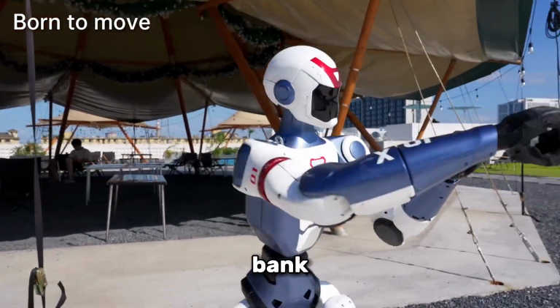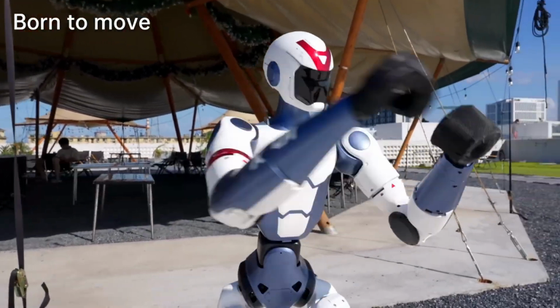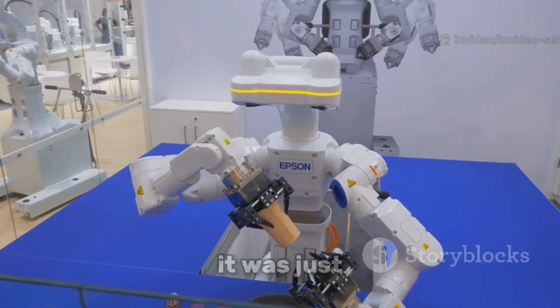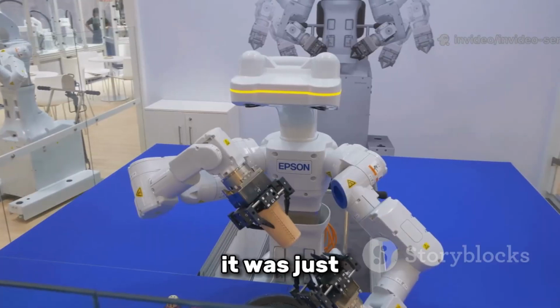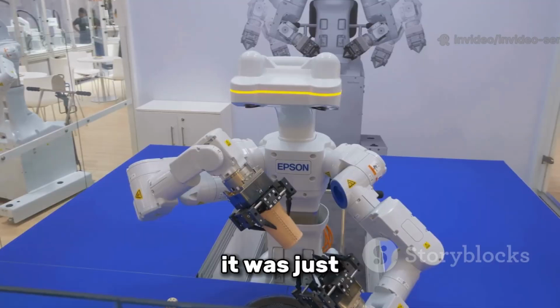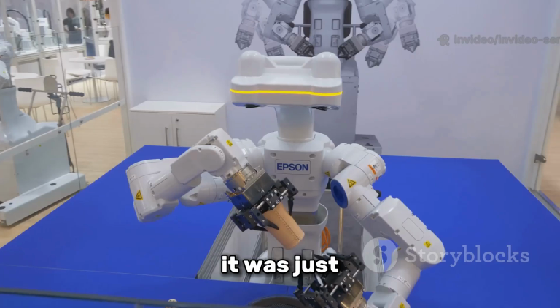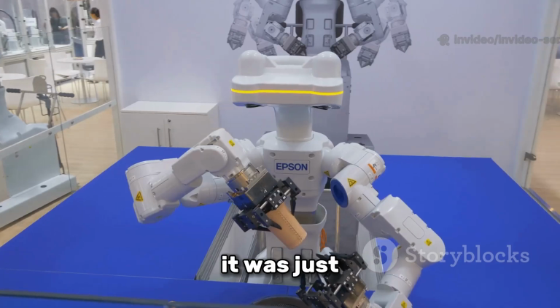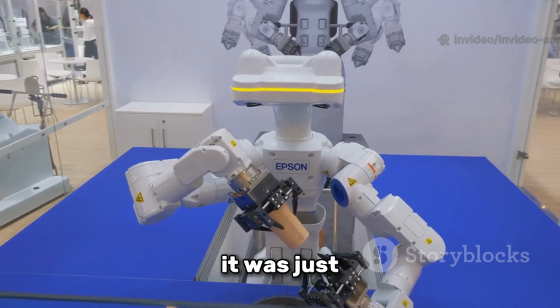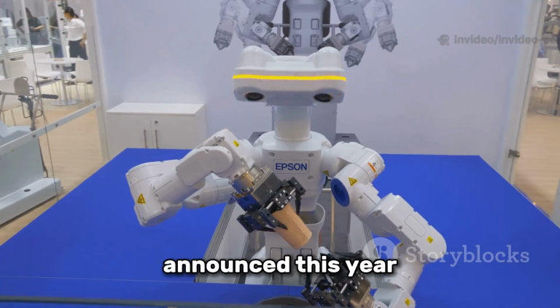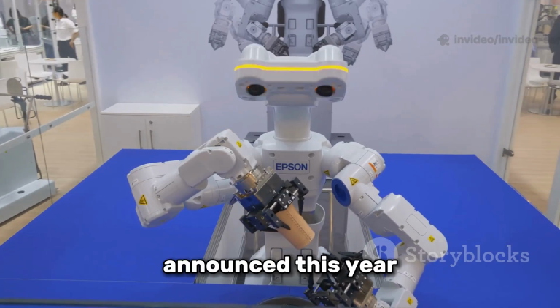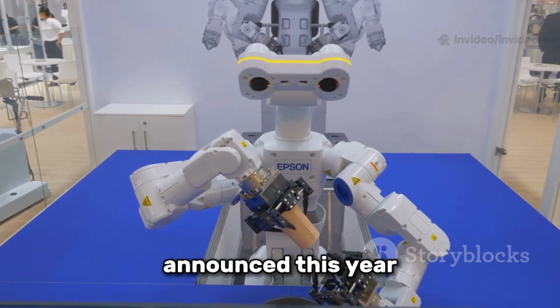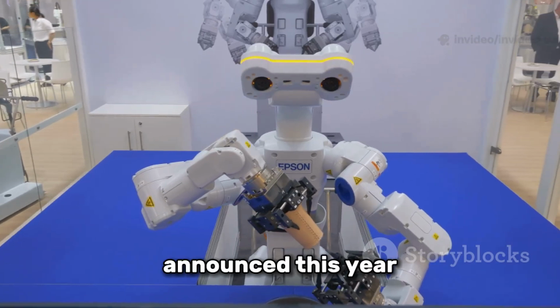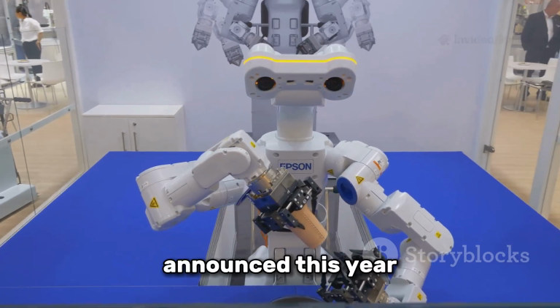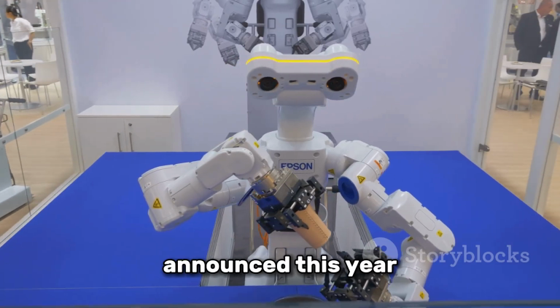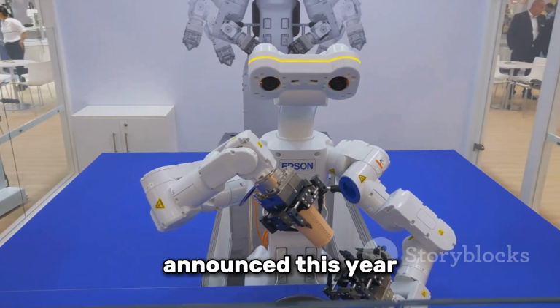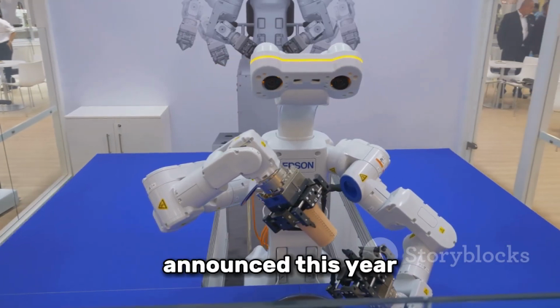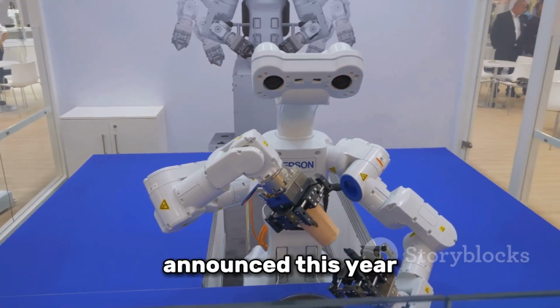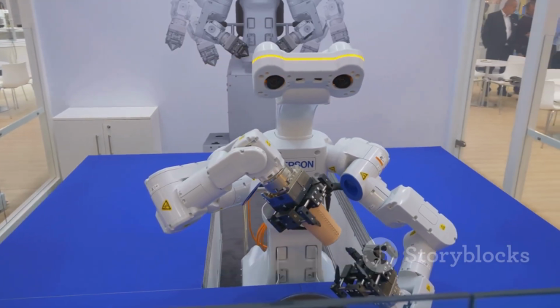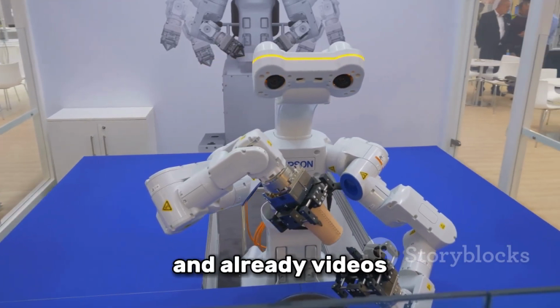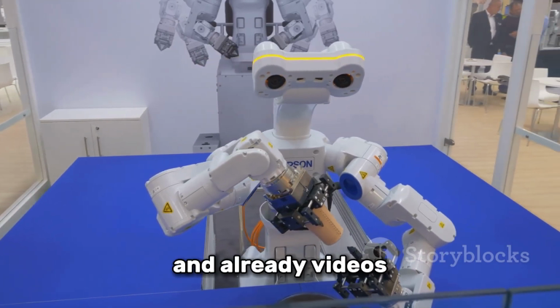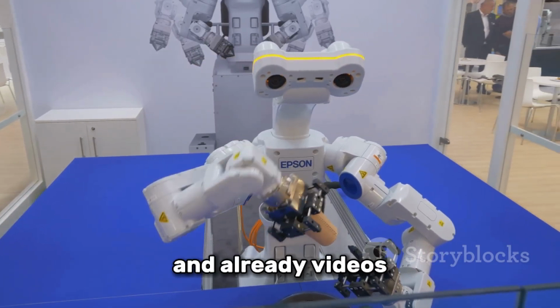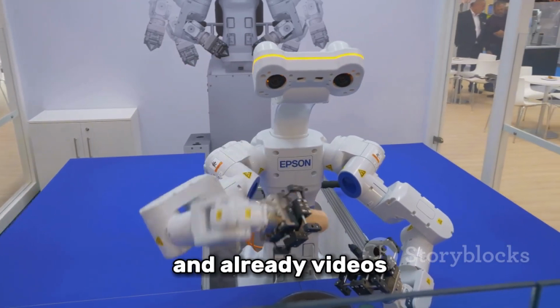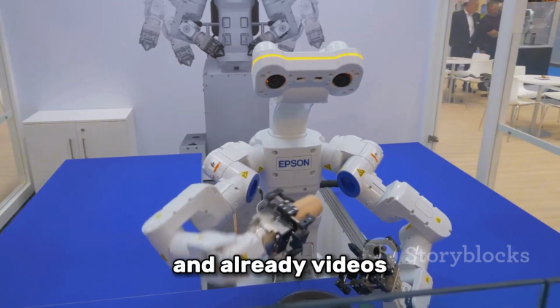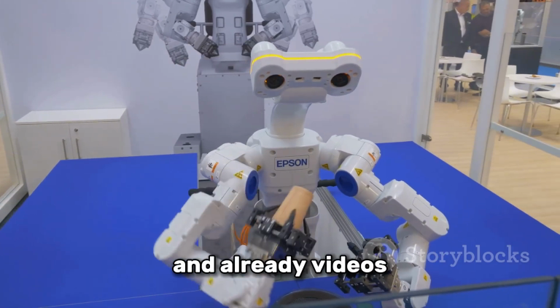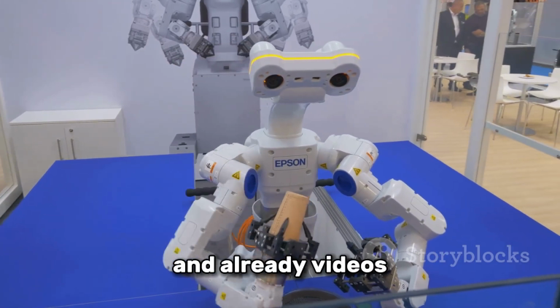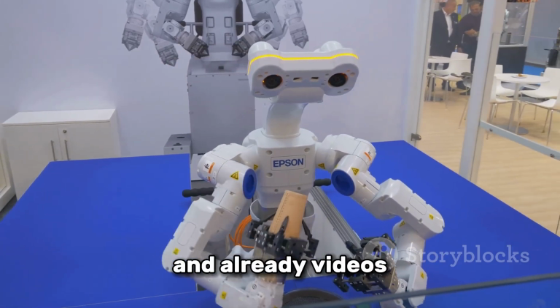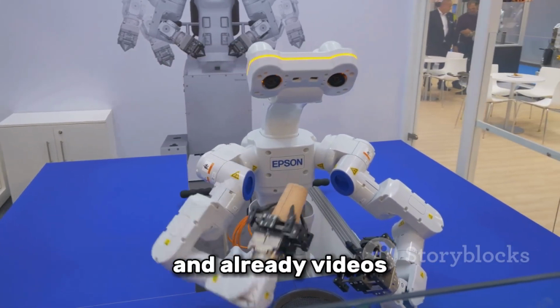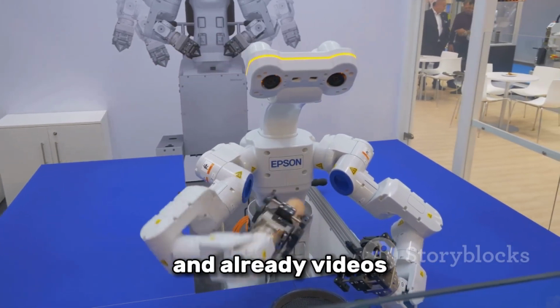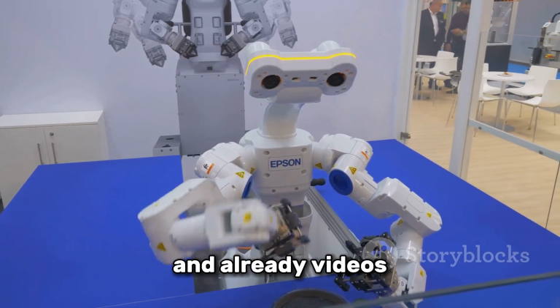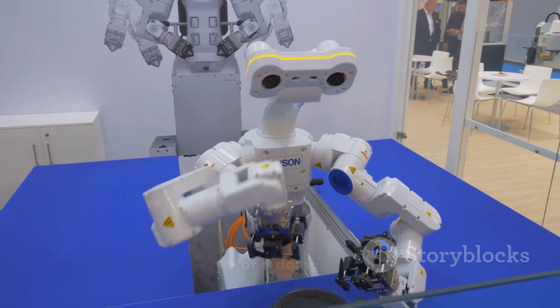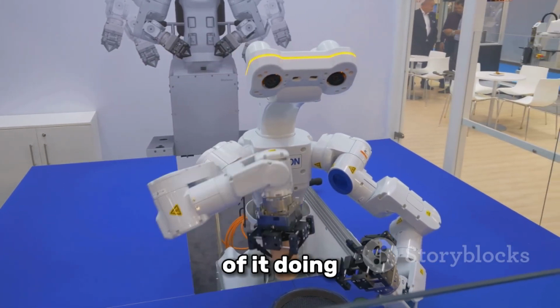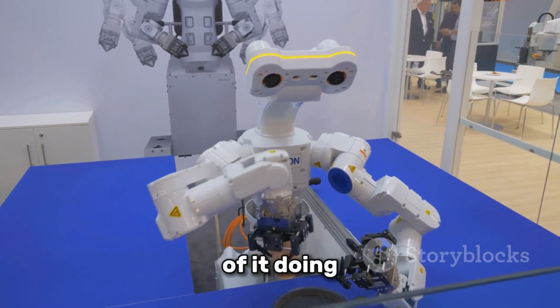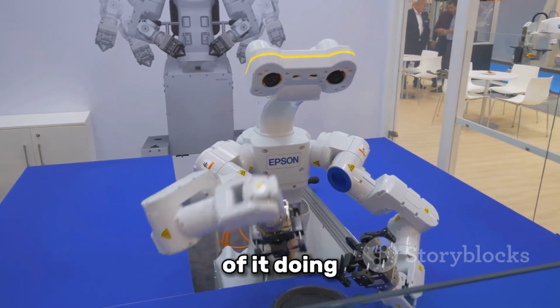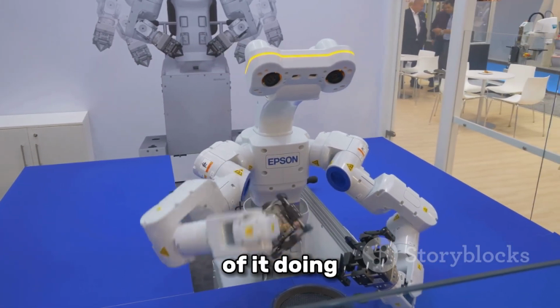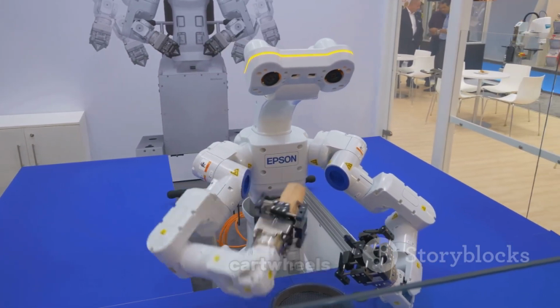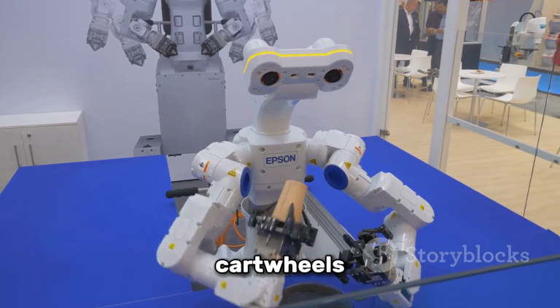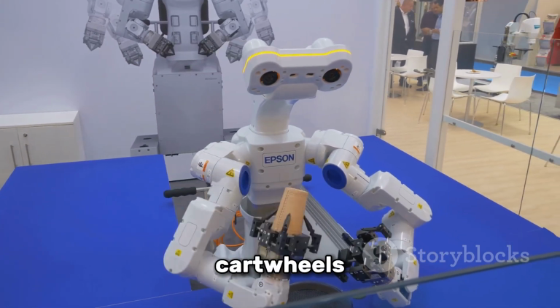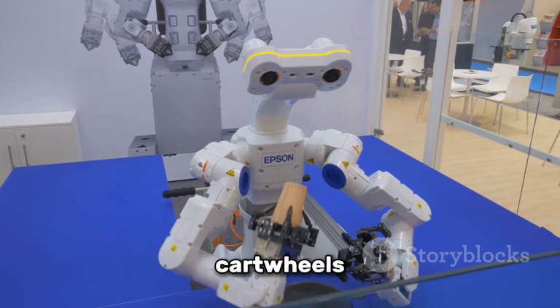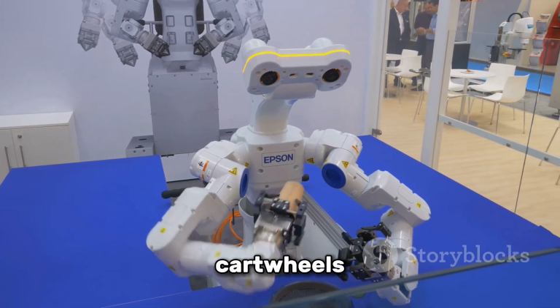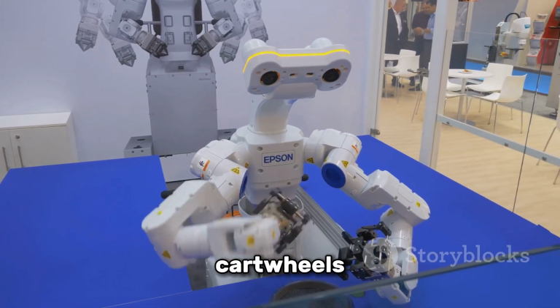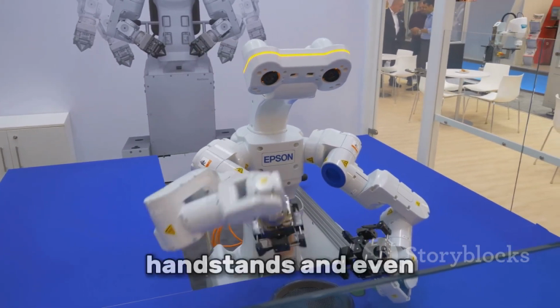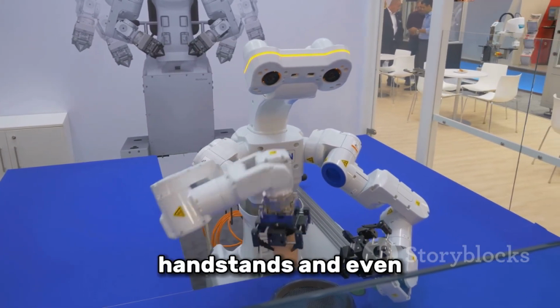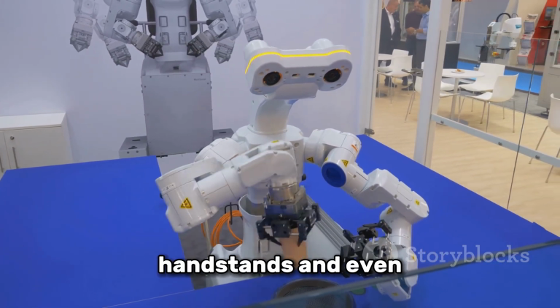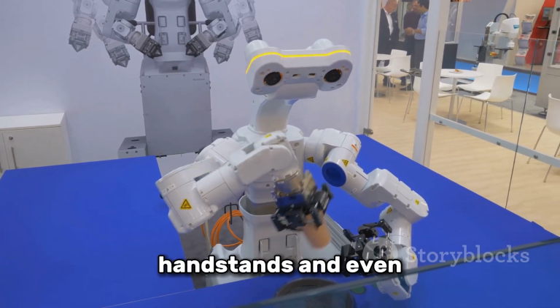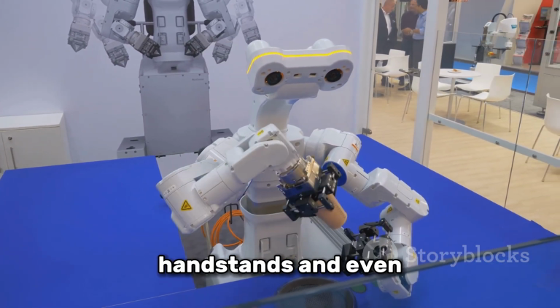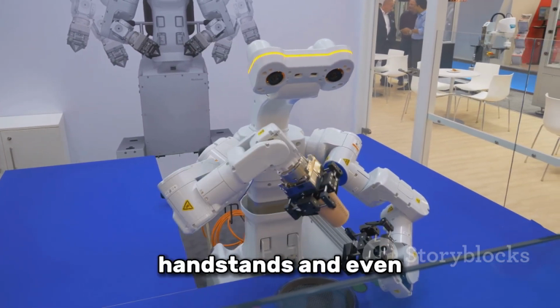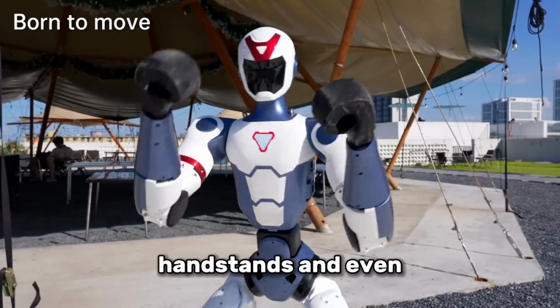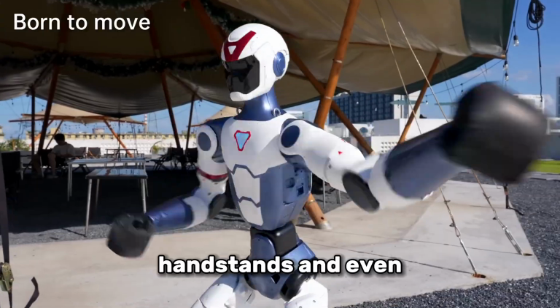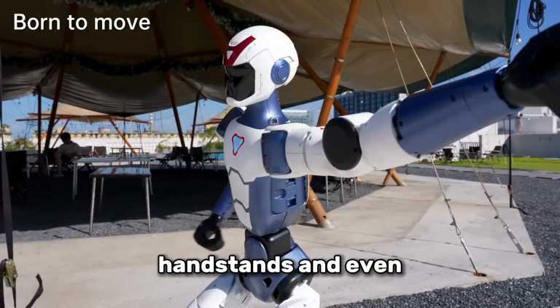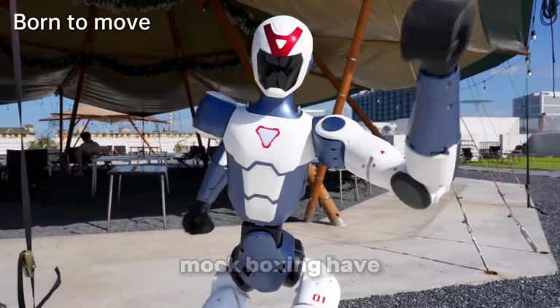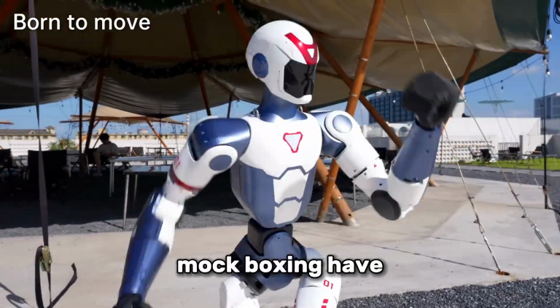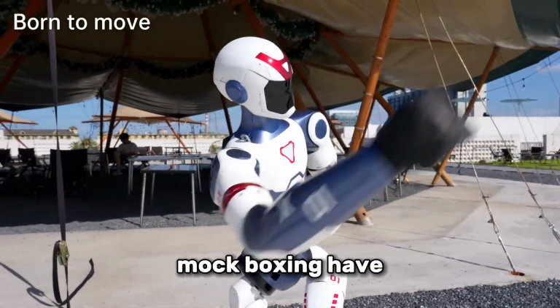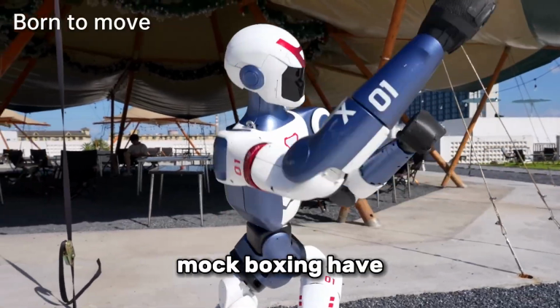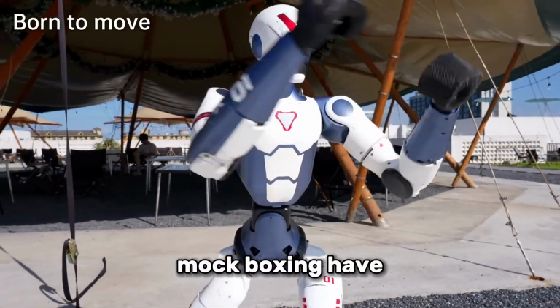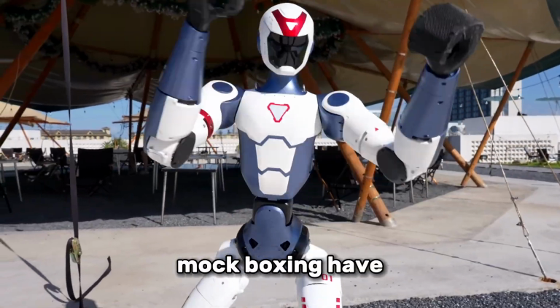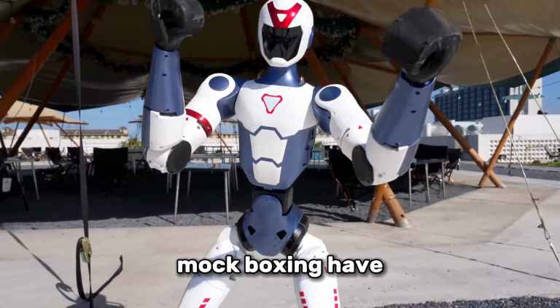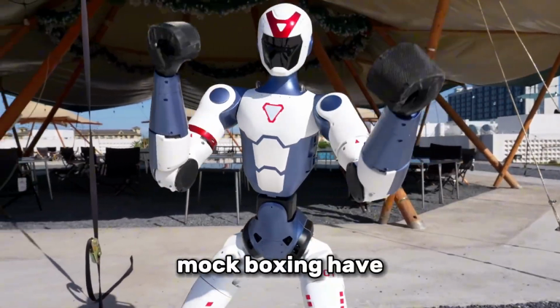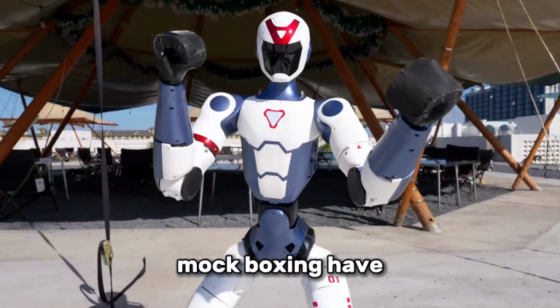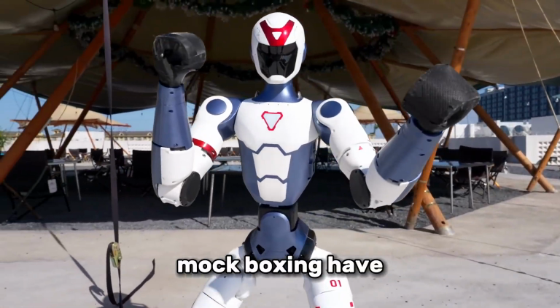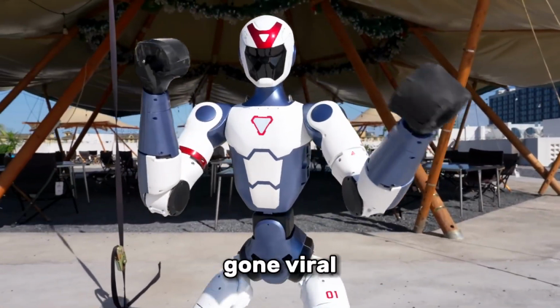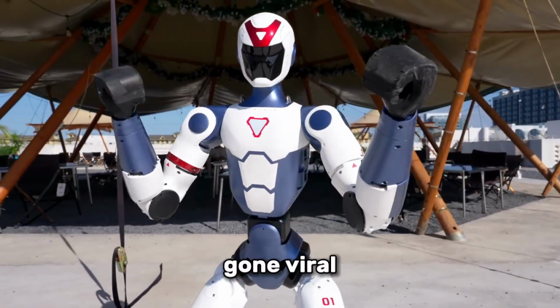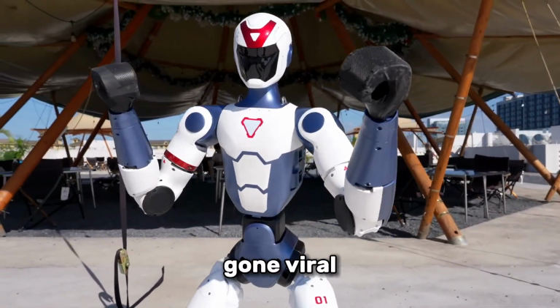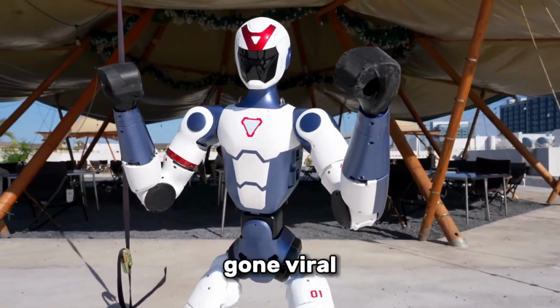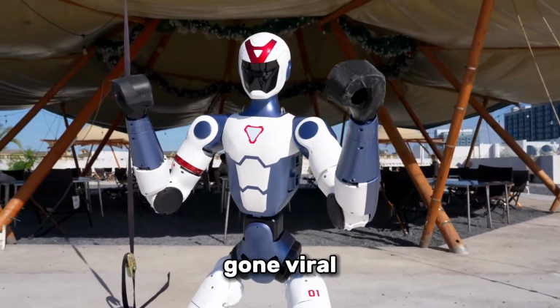It was just announced this year, and already, videos of it doing cartwheels, handstands and even mock boxing have gone viral.